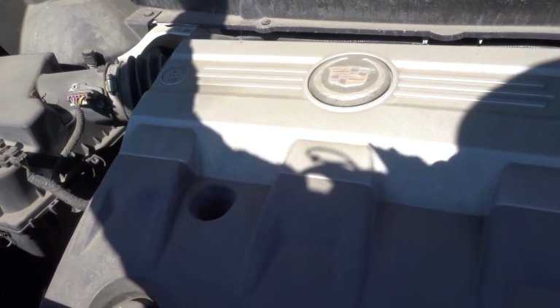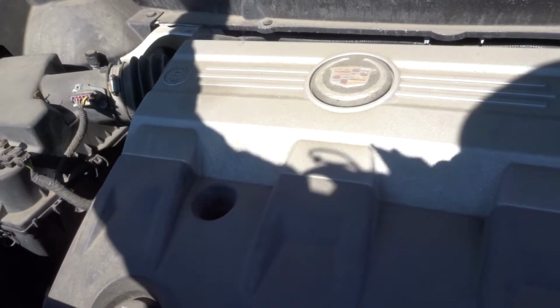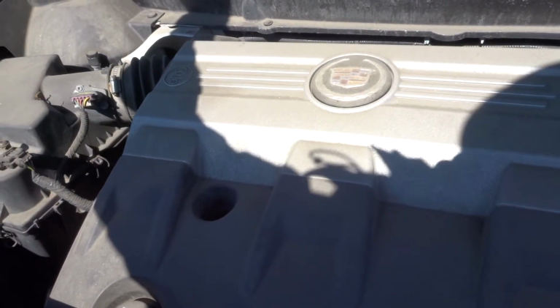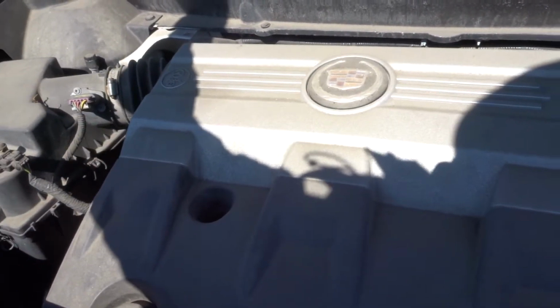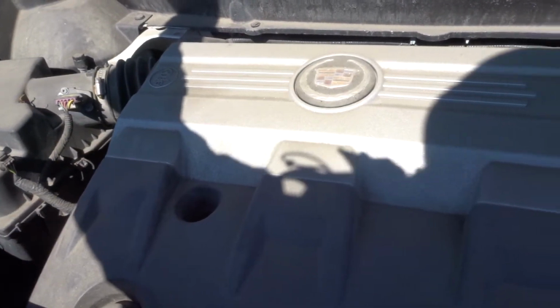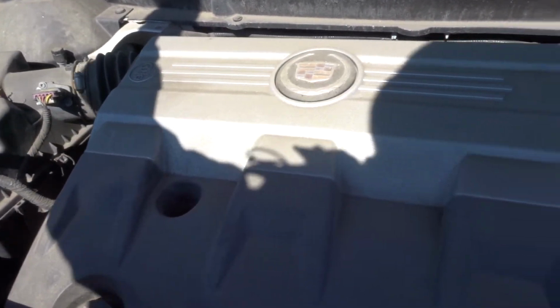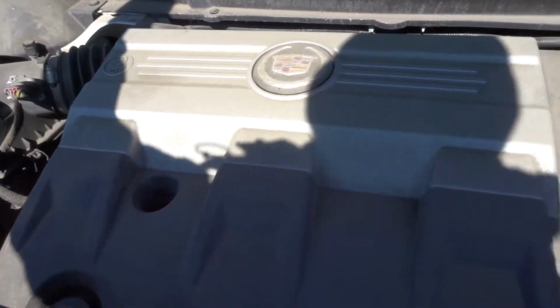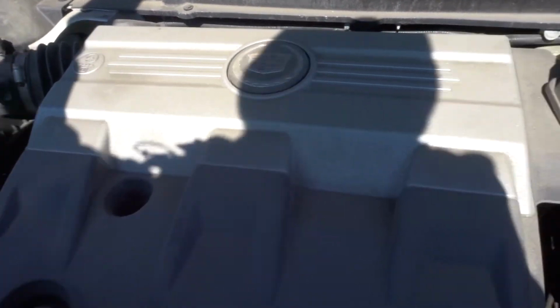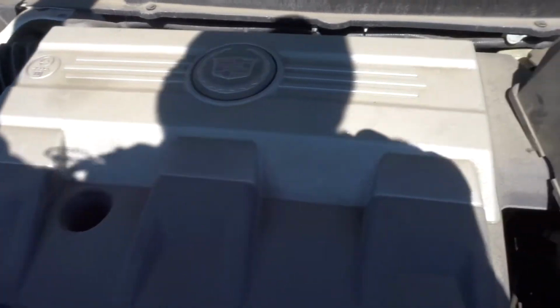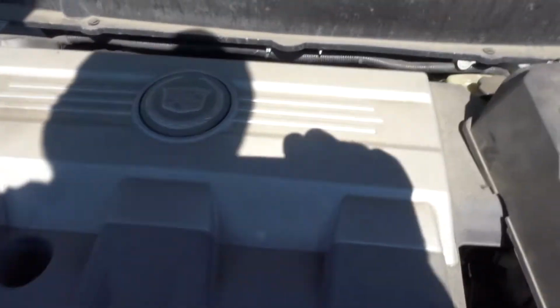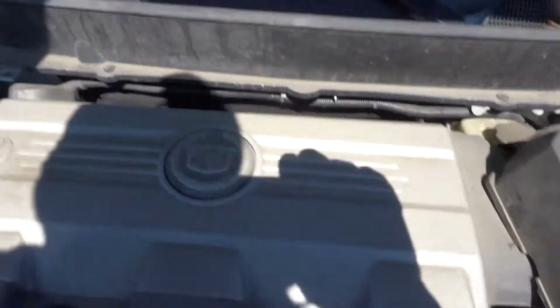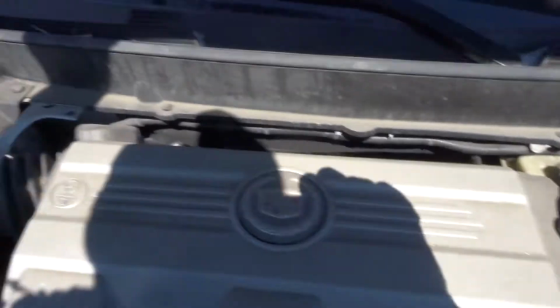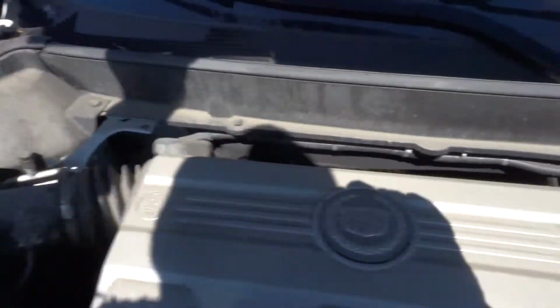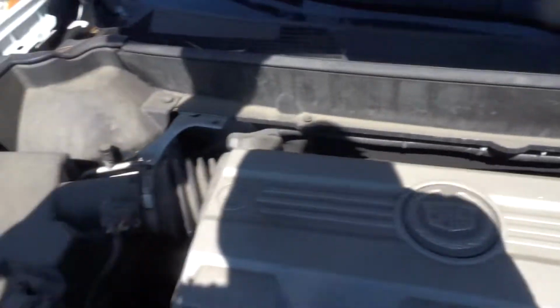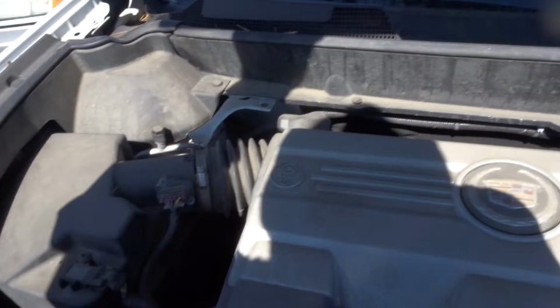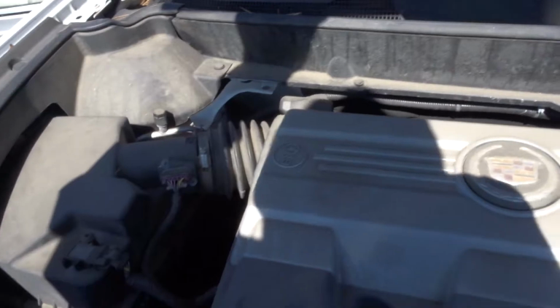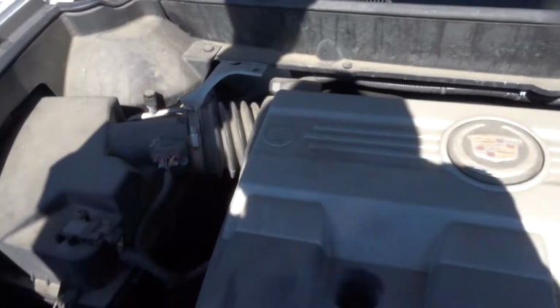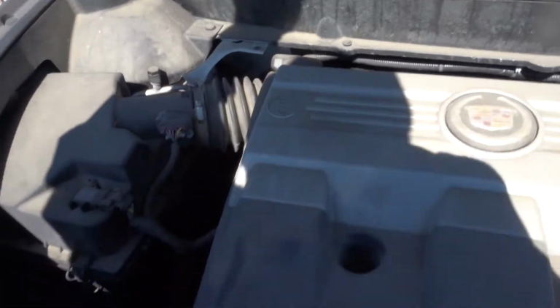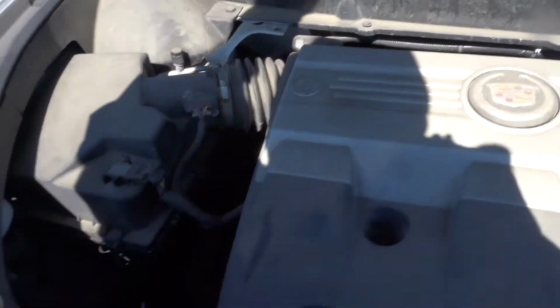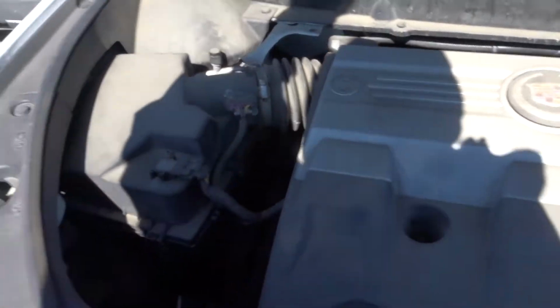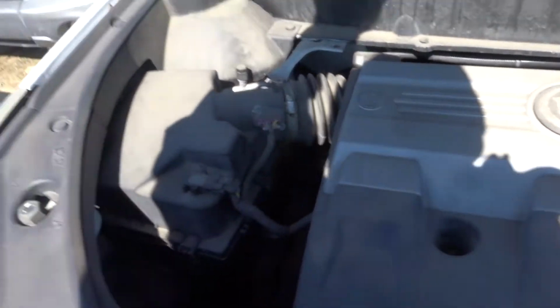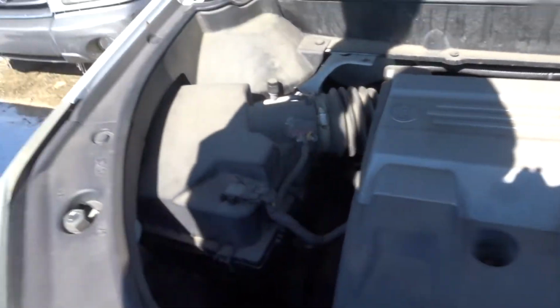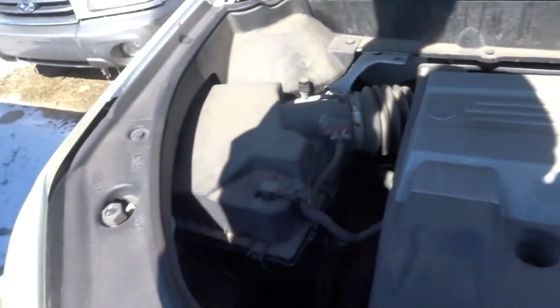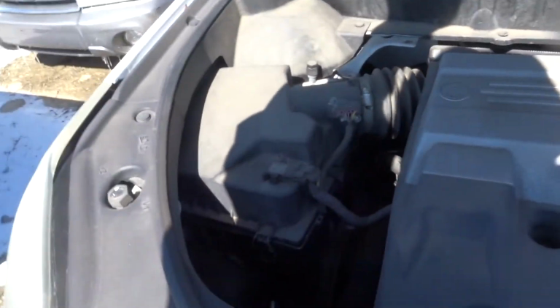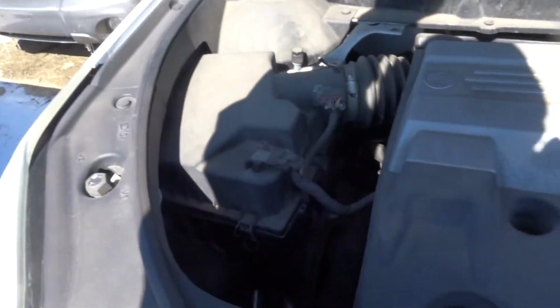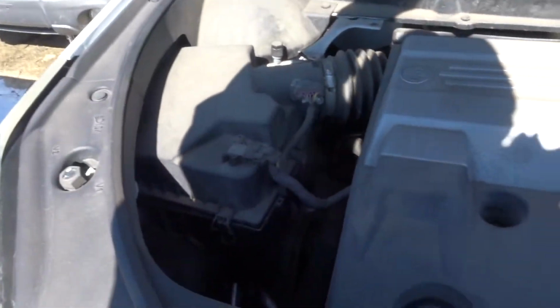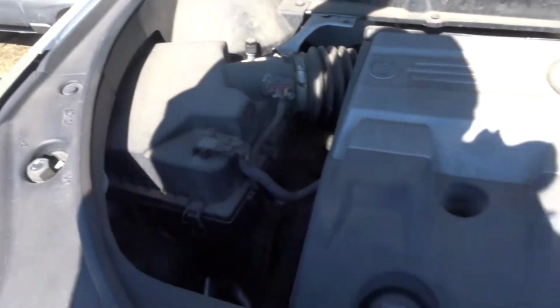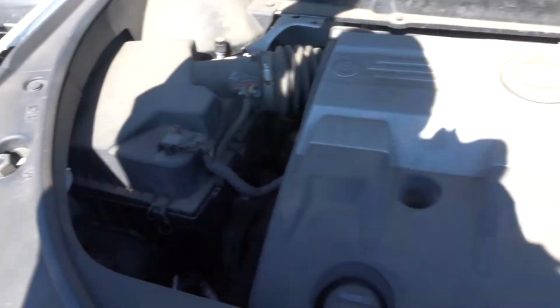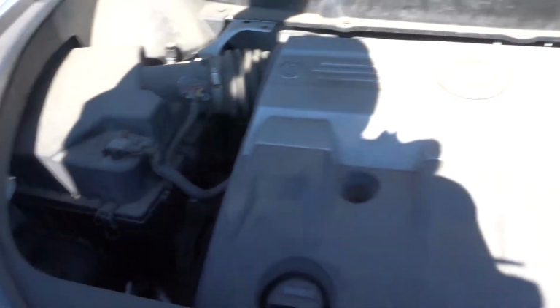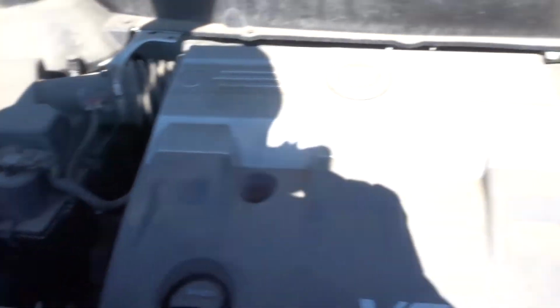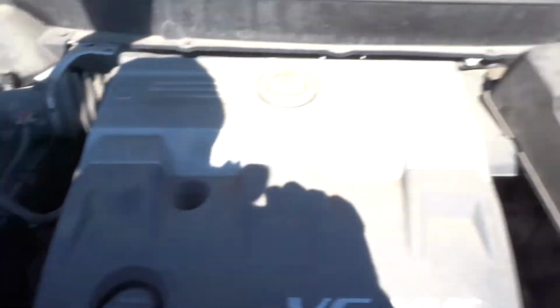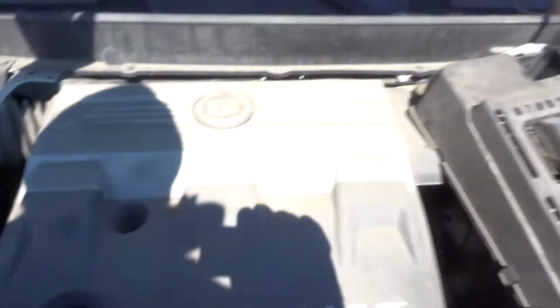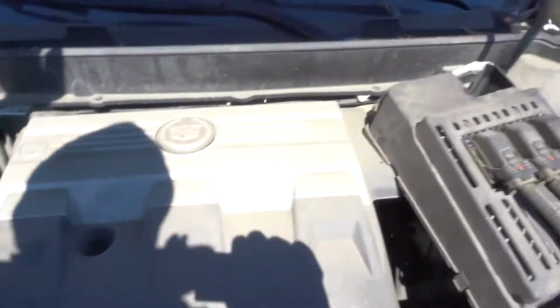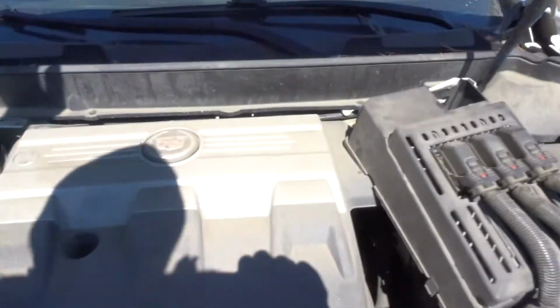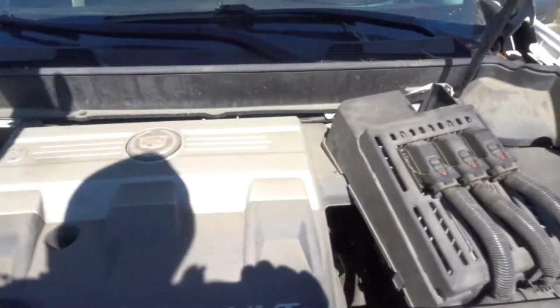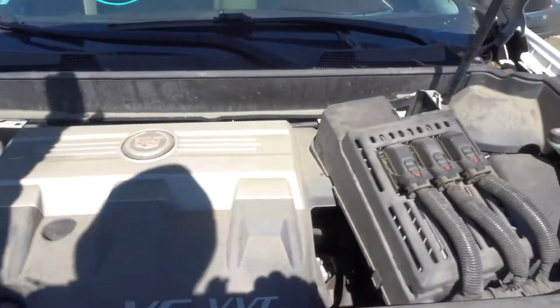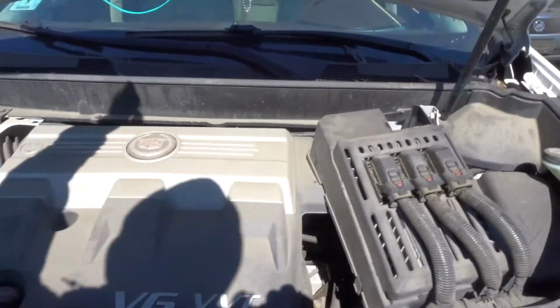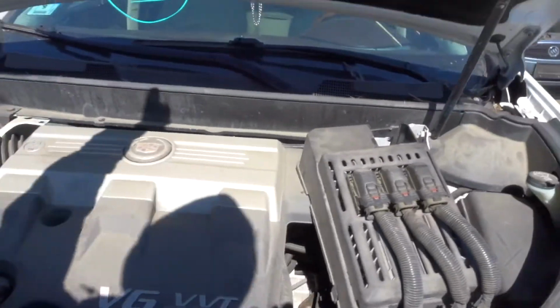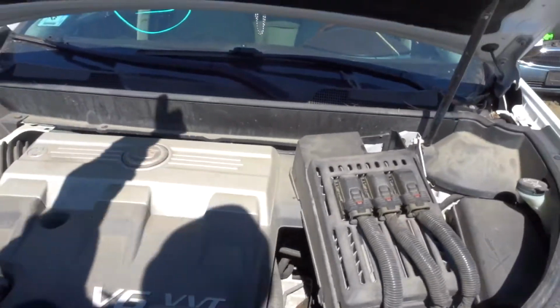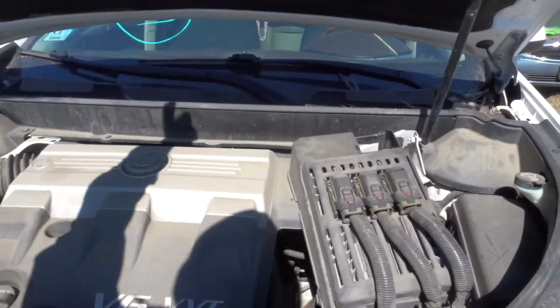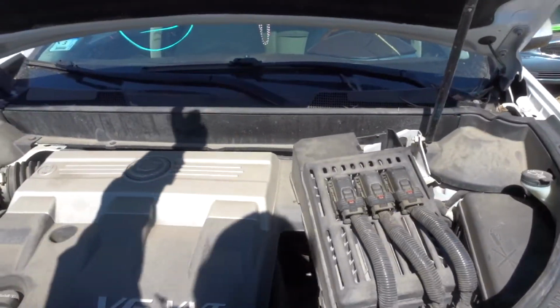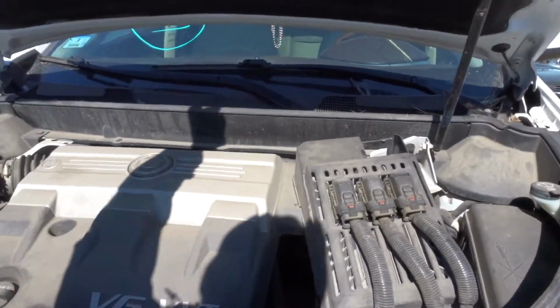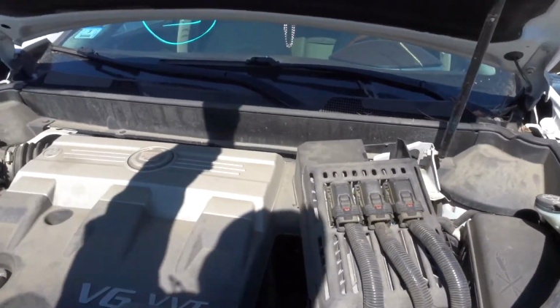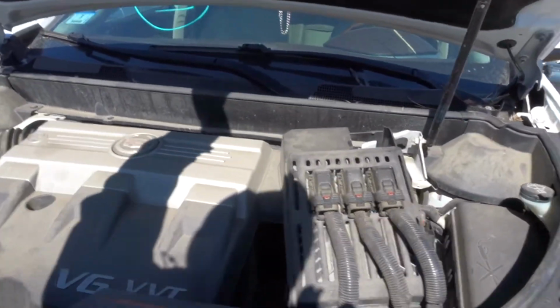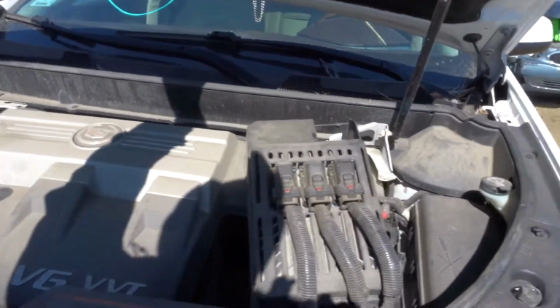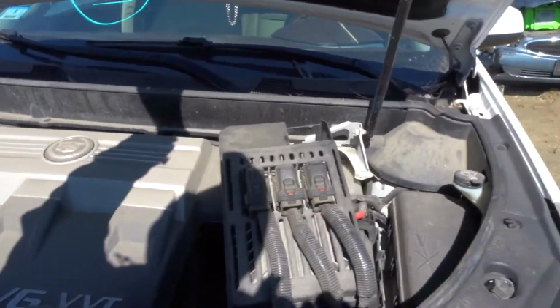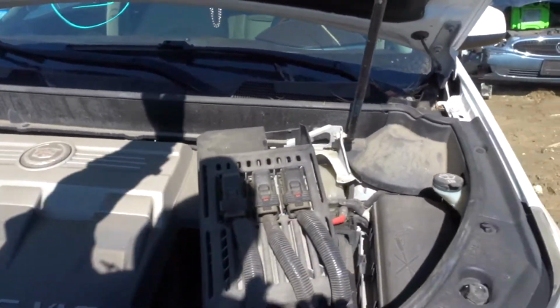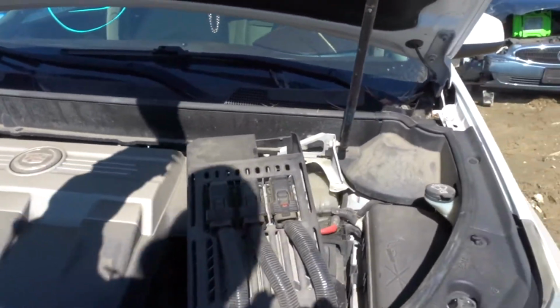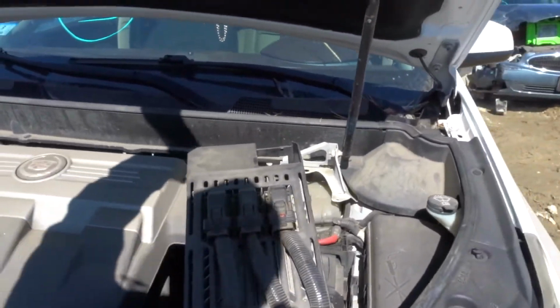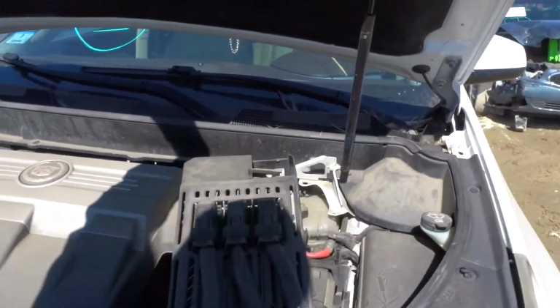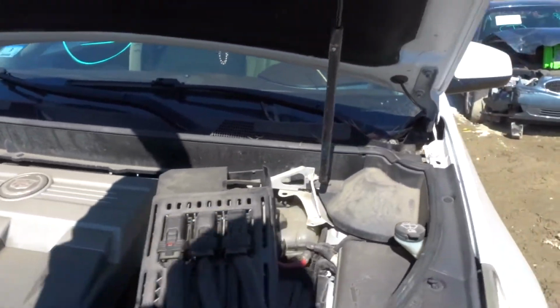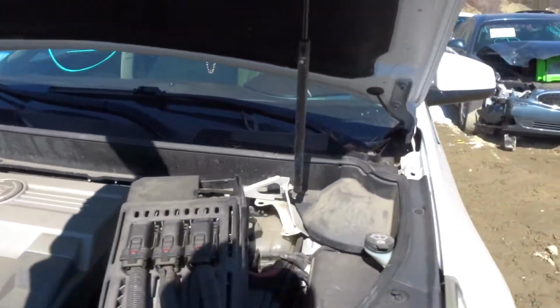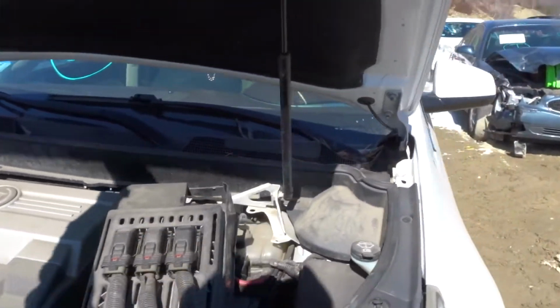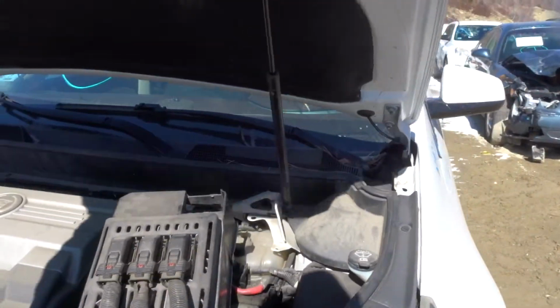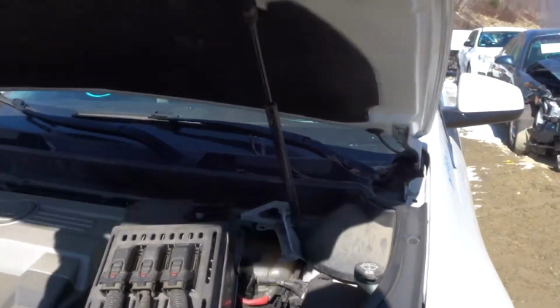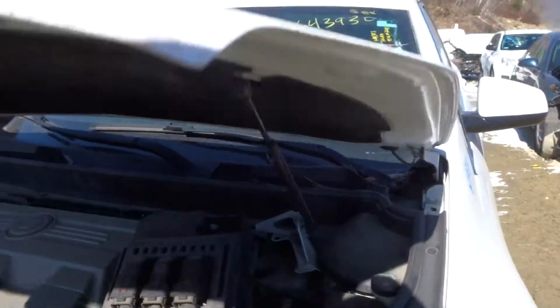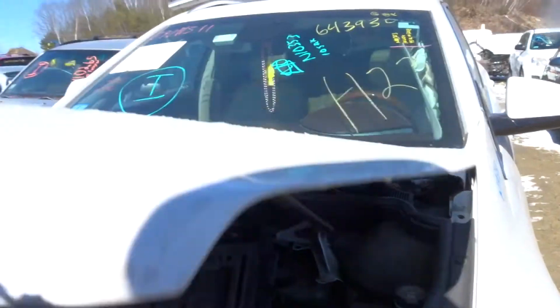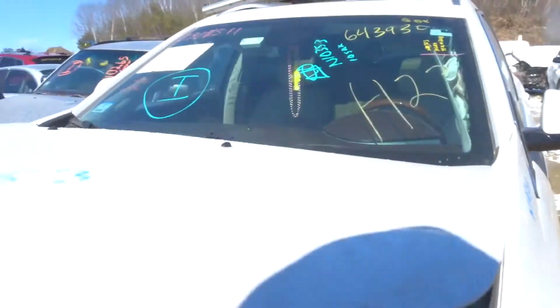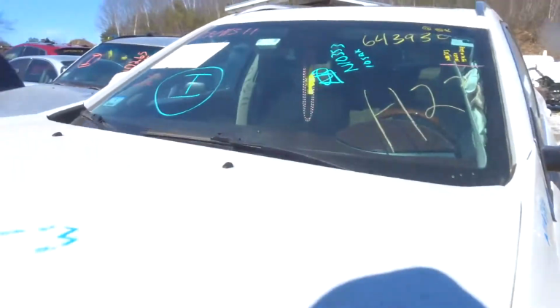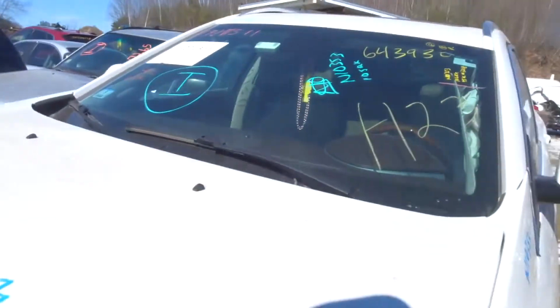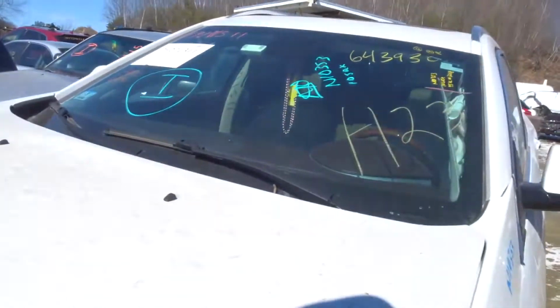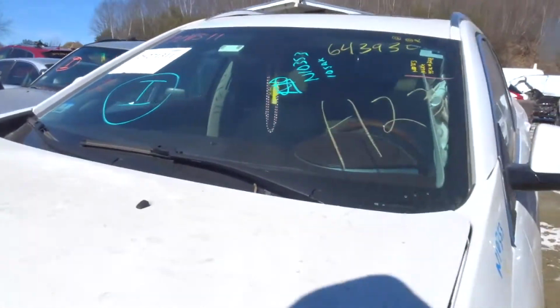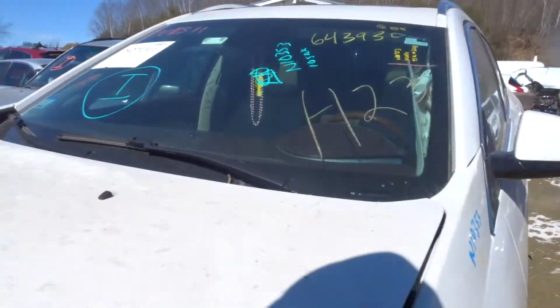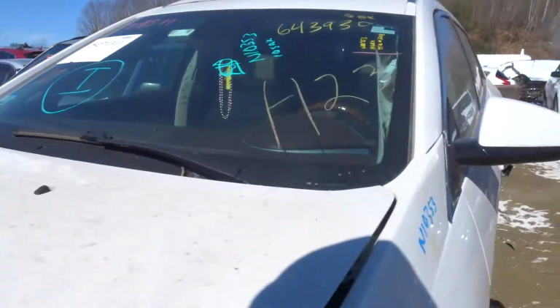It's got a 2.8 liter in it. The oil was full and clean. Started right up.